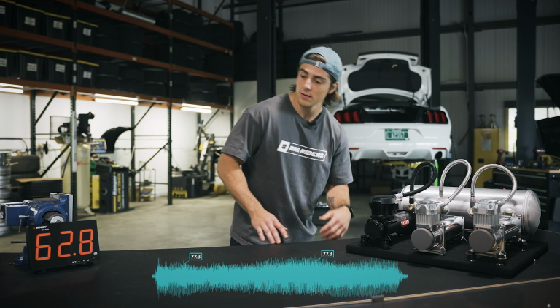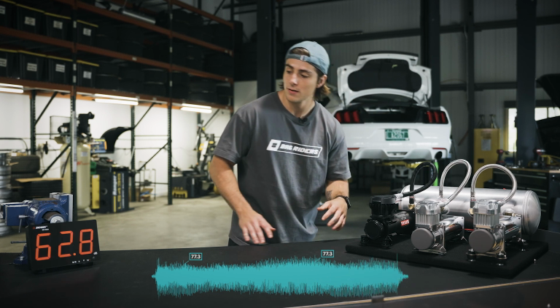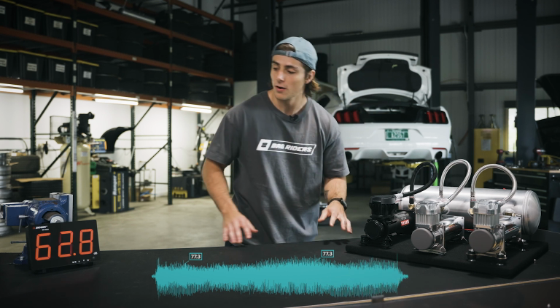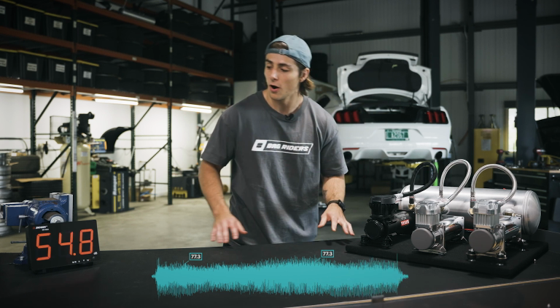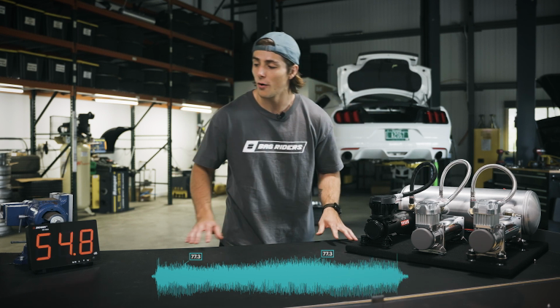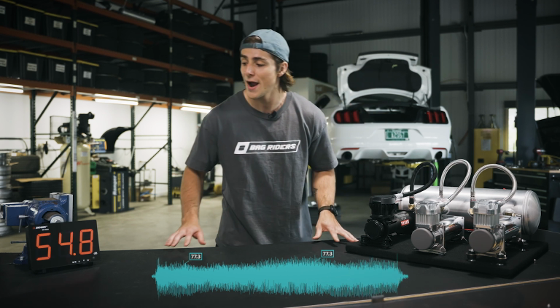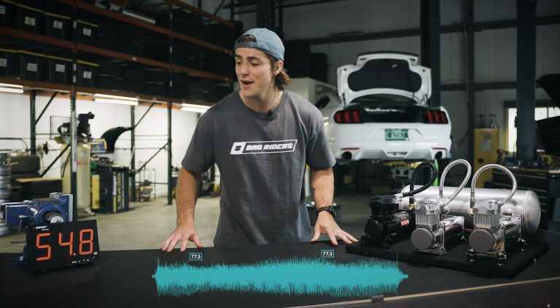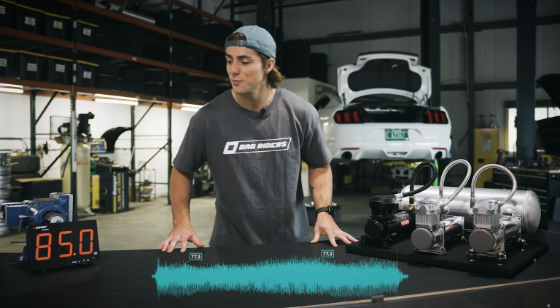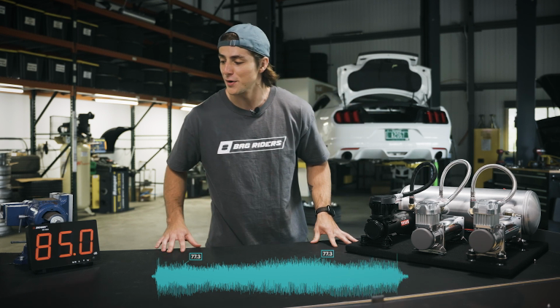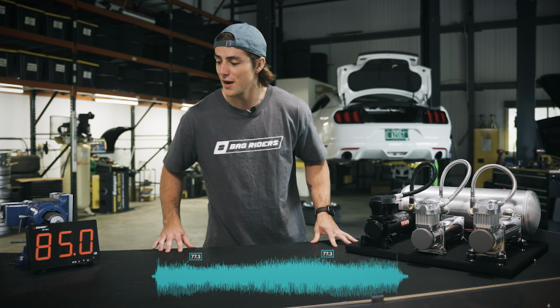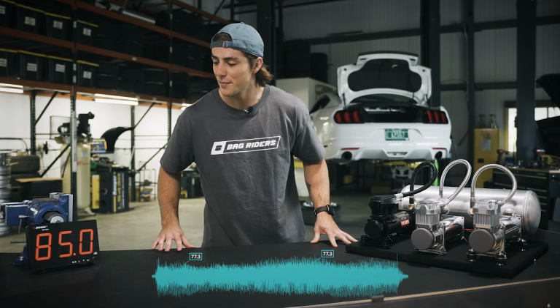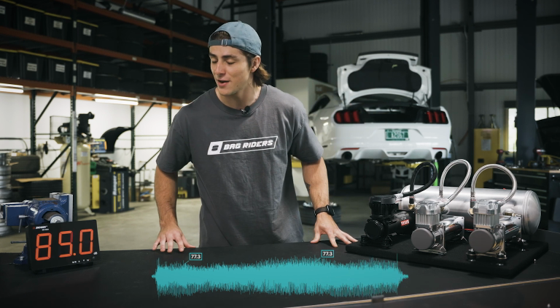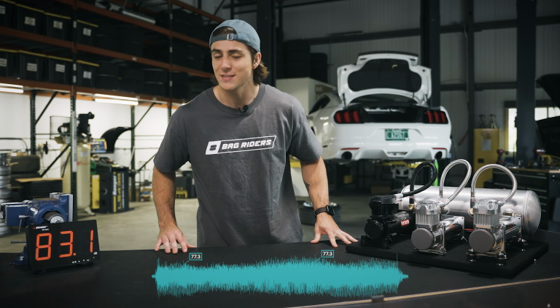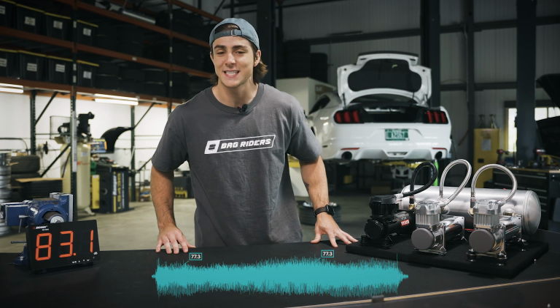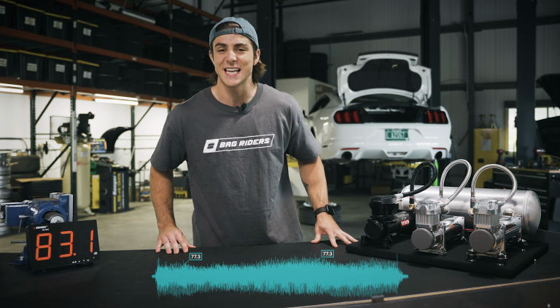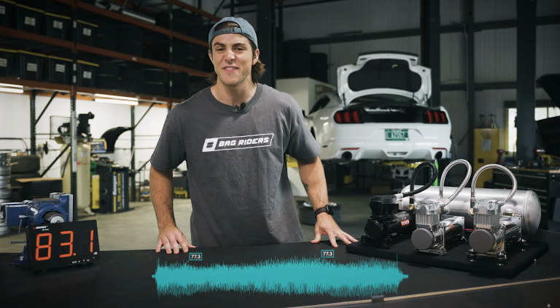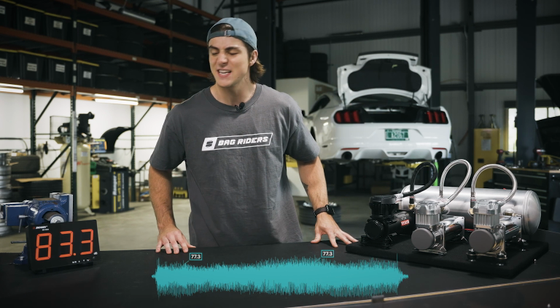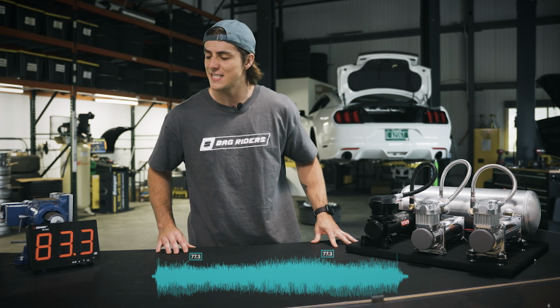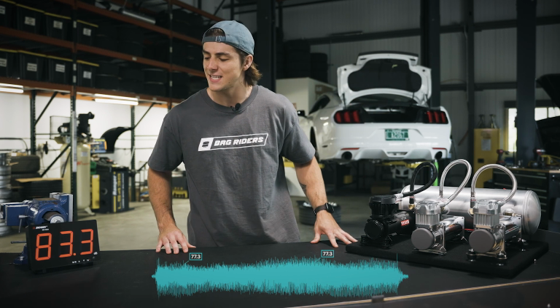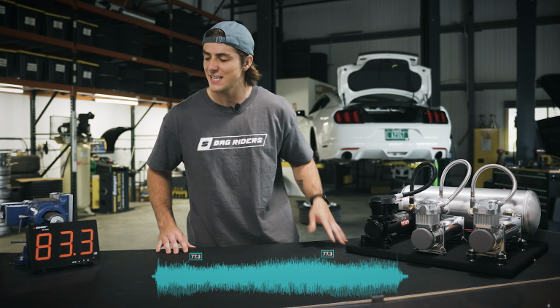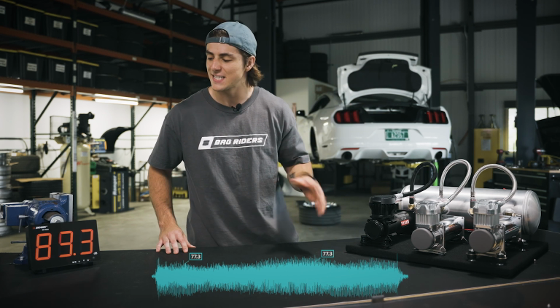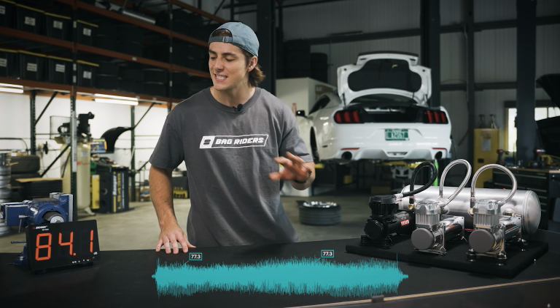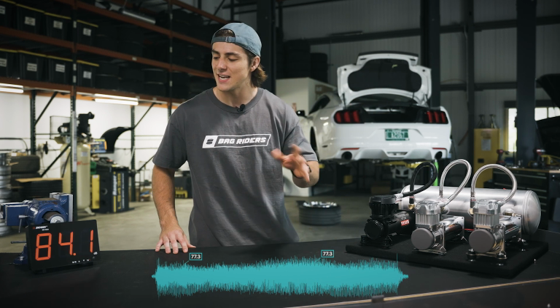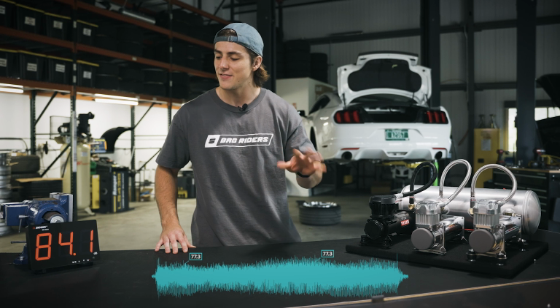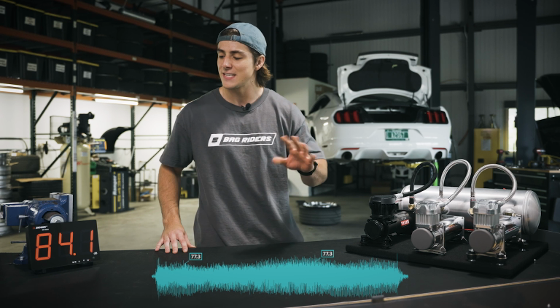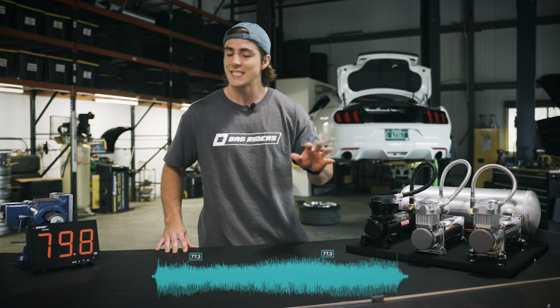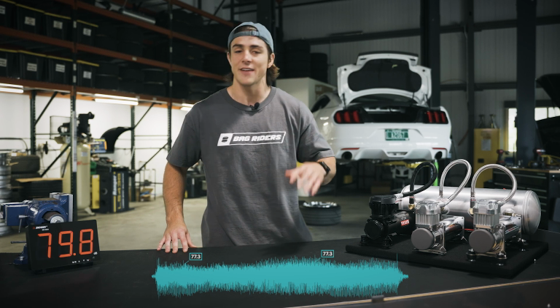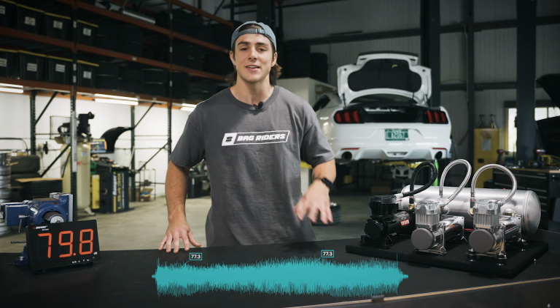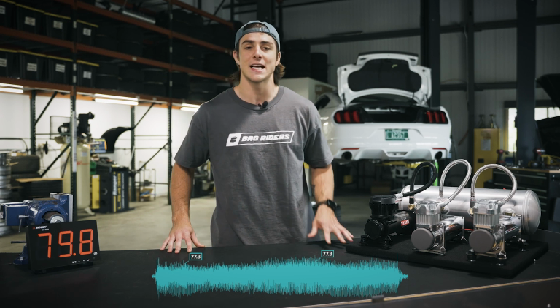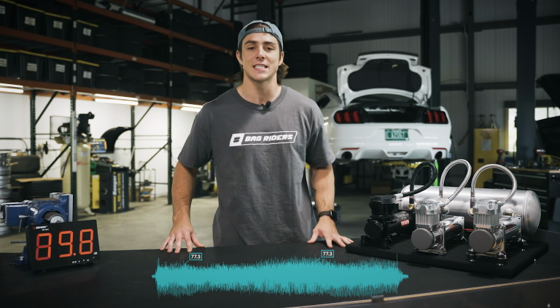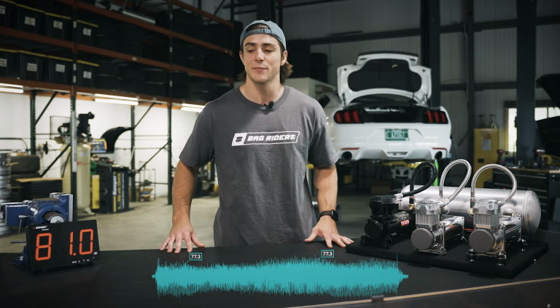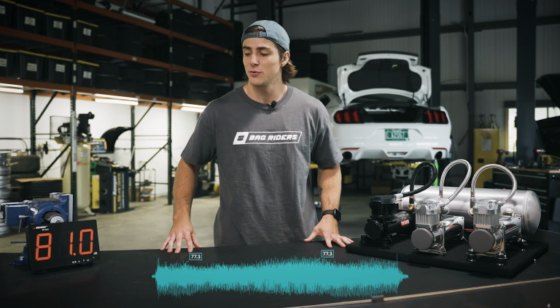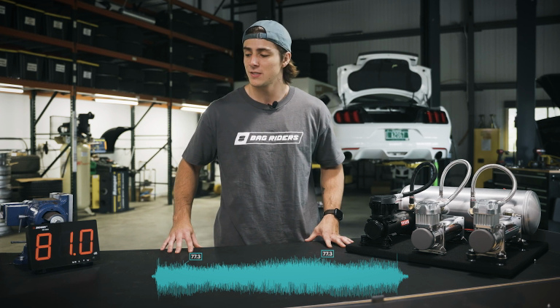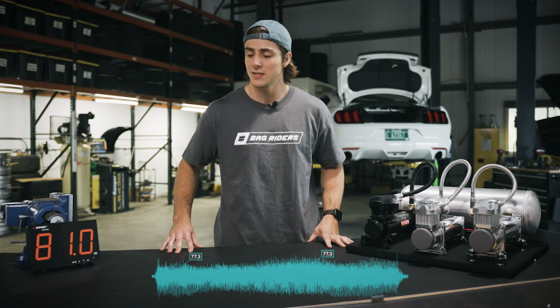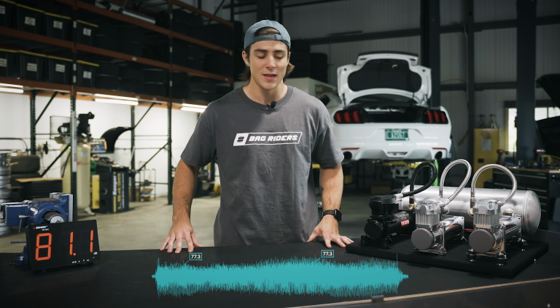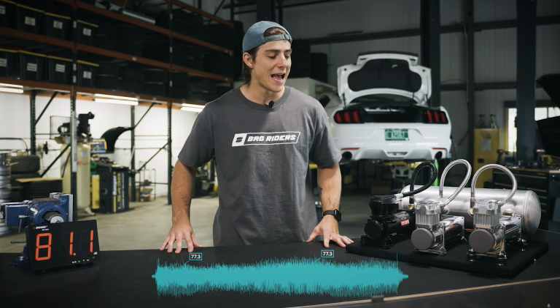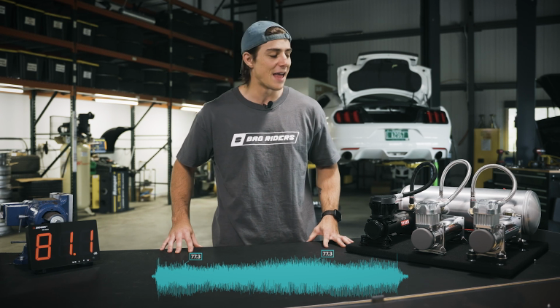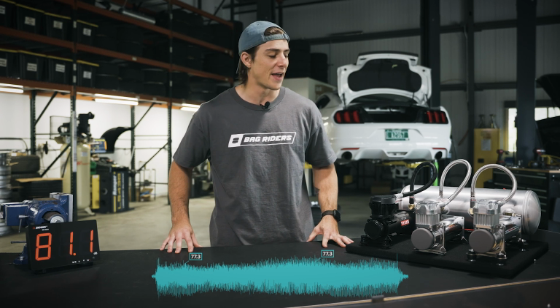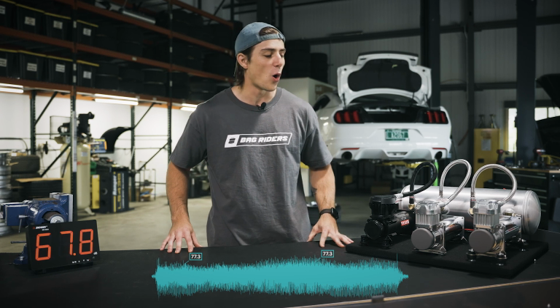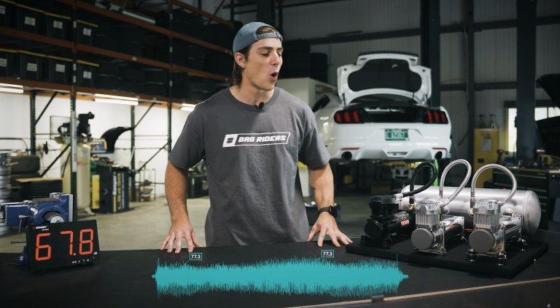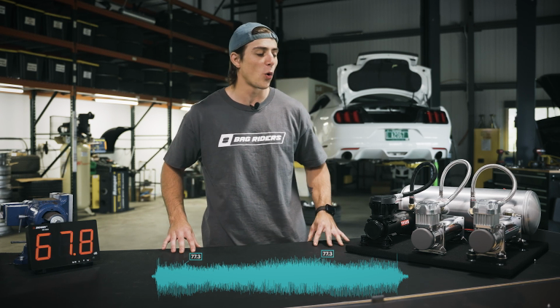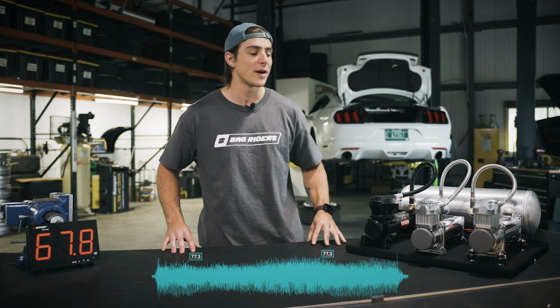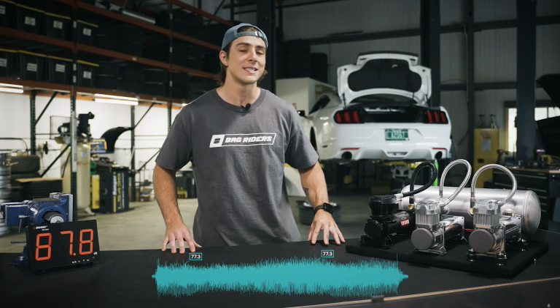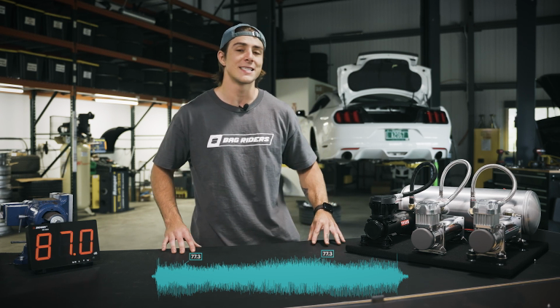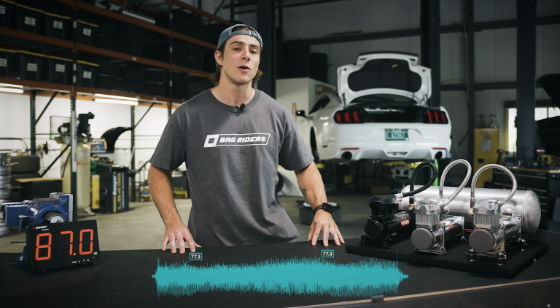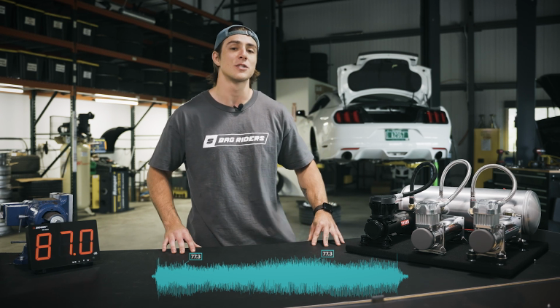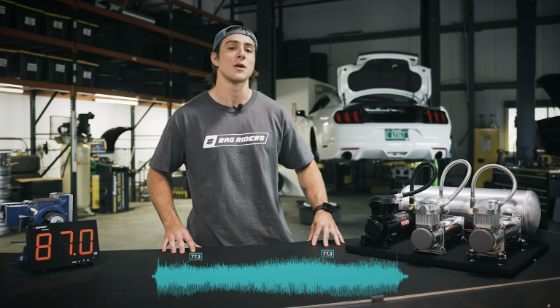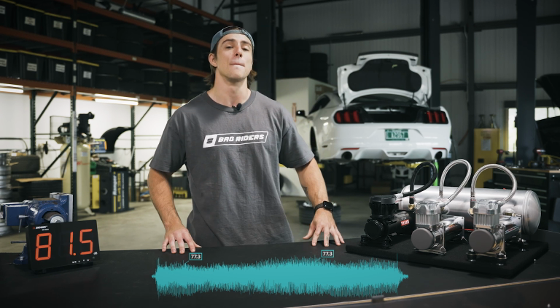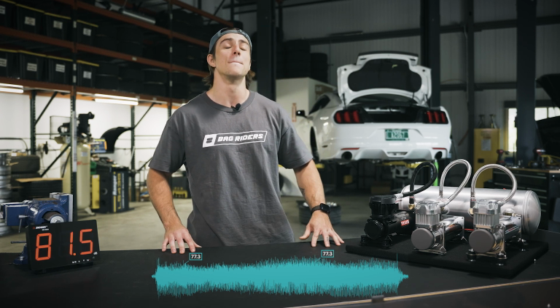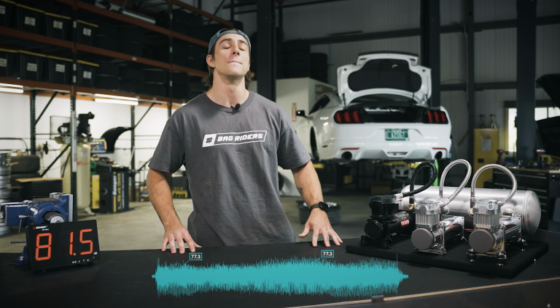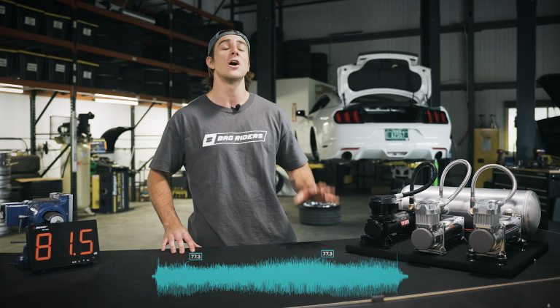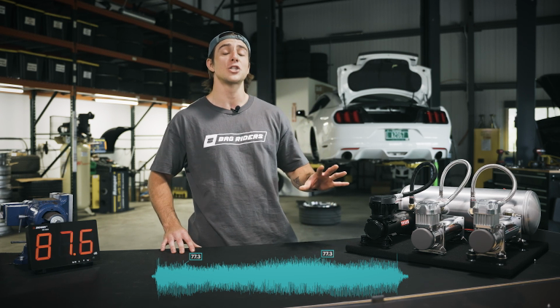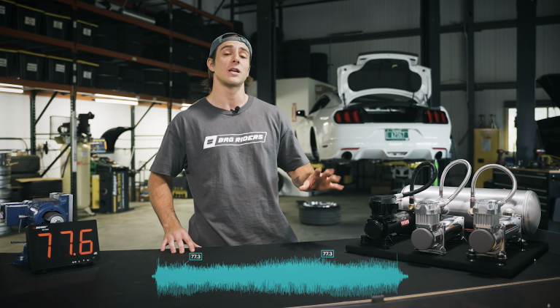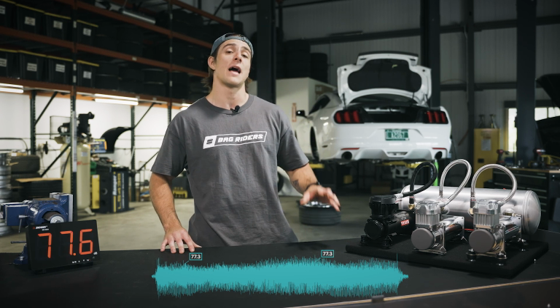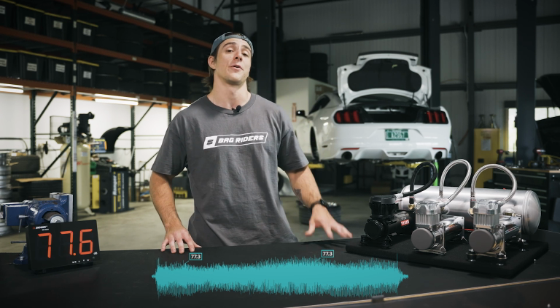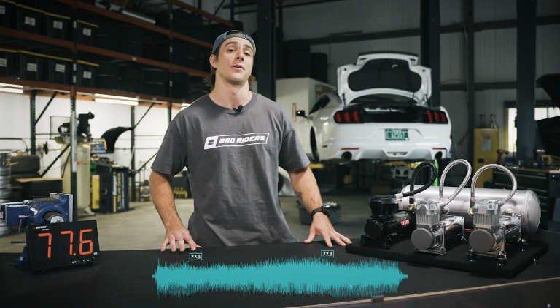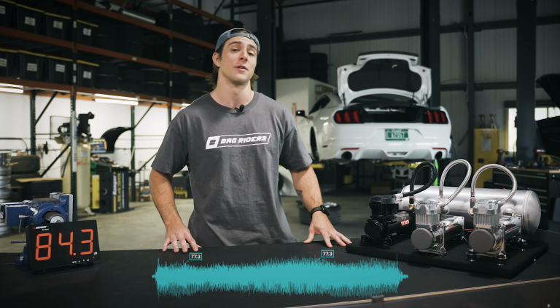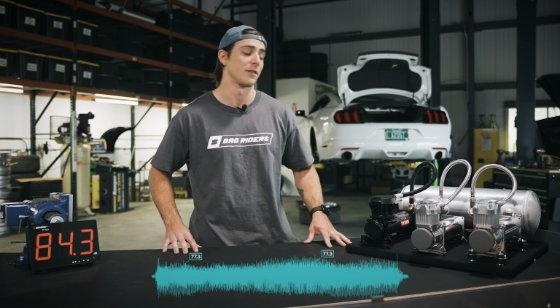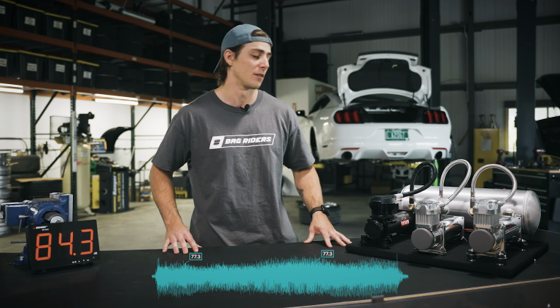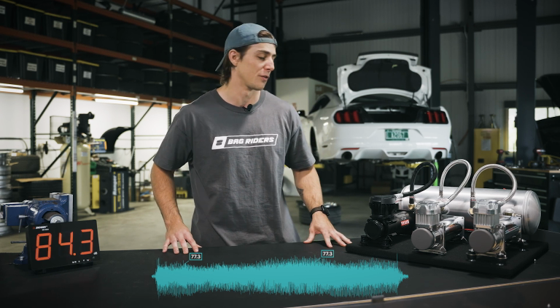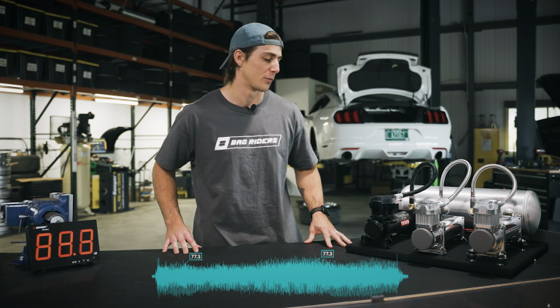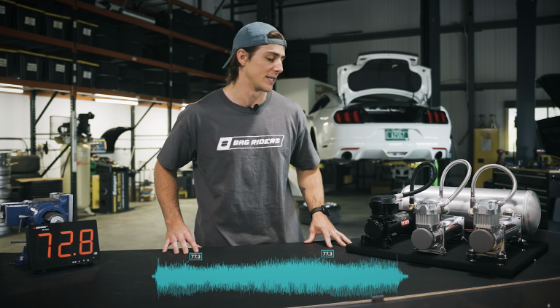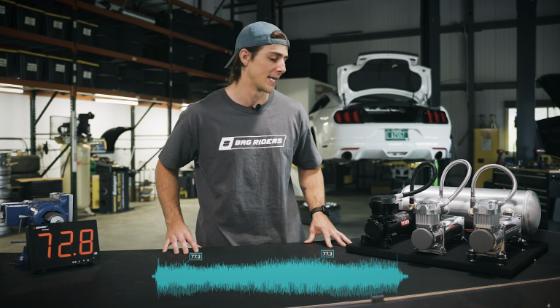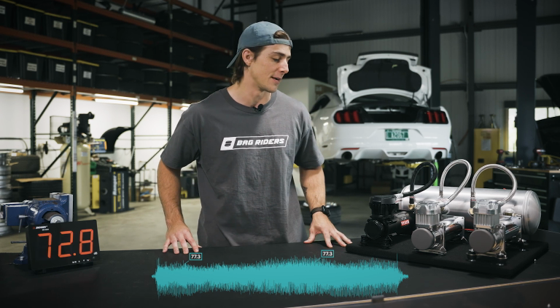We got about 76 to 77 decibels, and that already sounds much louder than the 310.